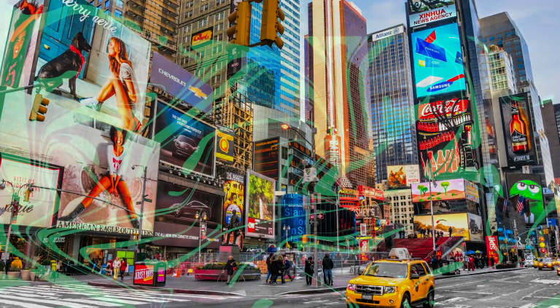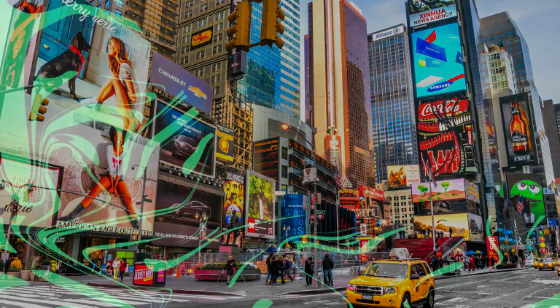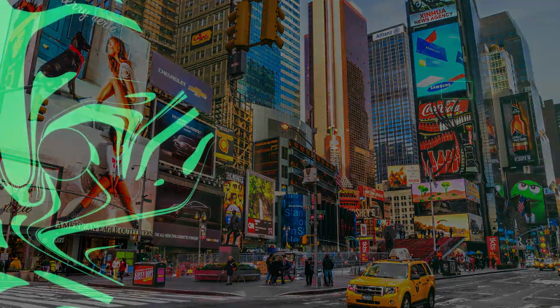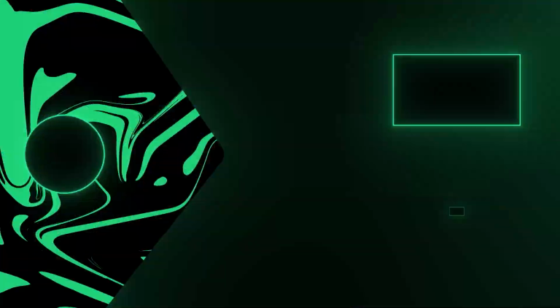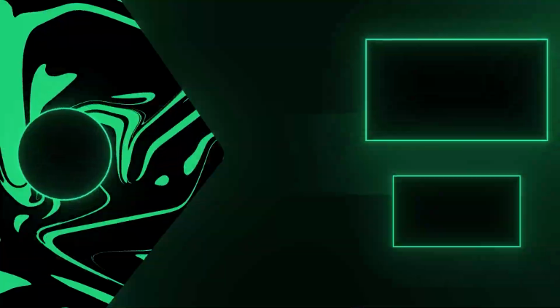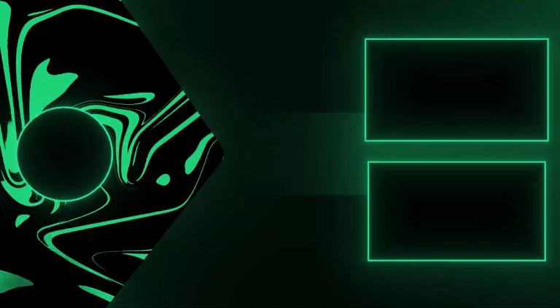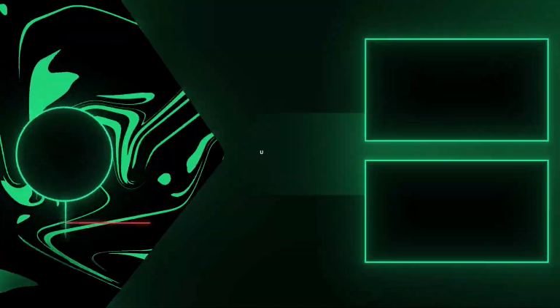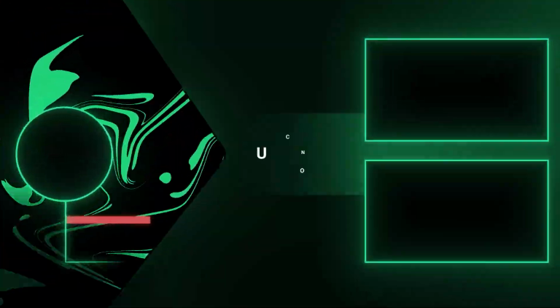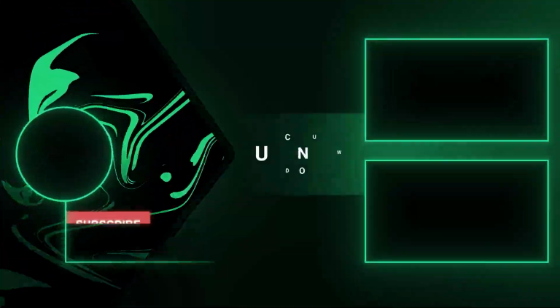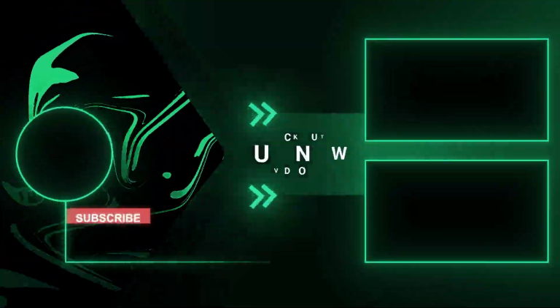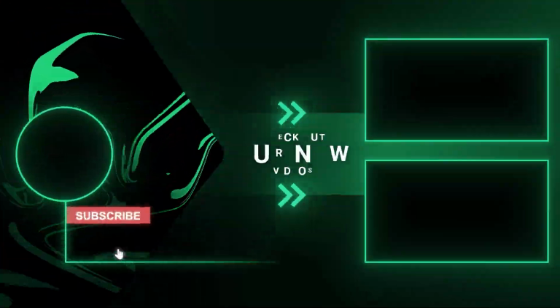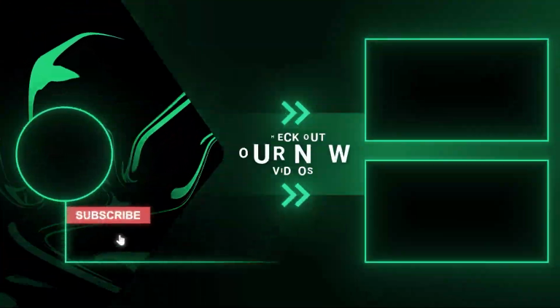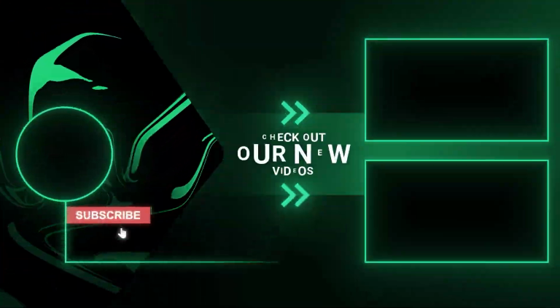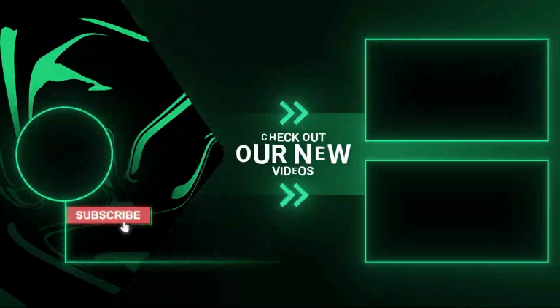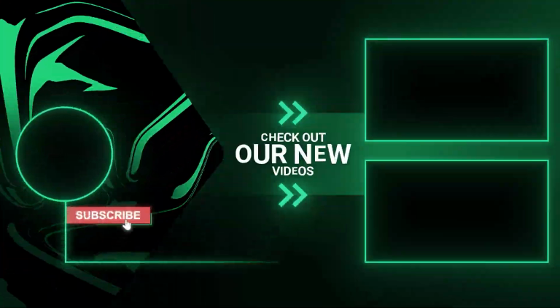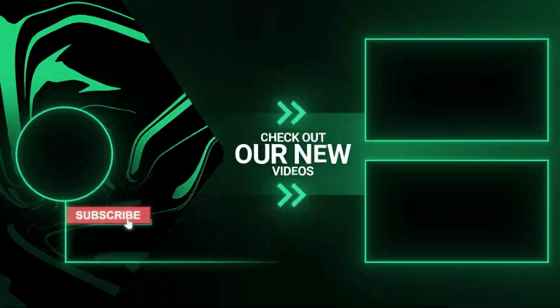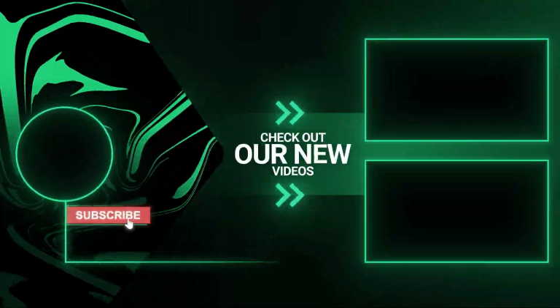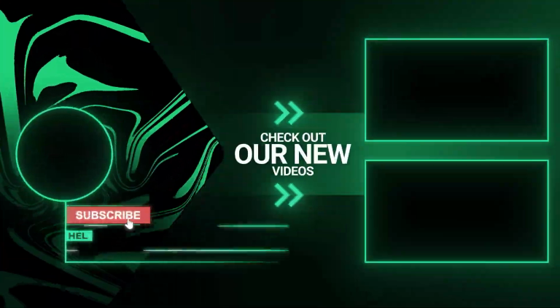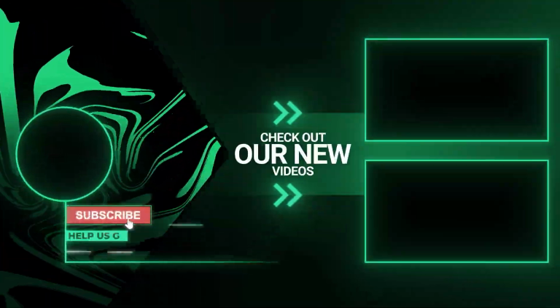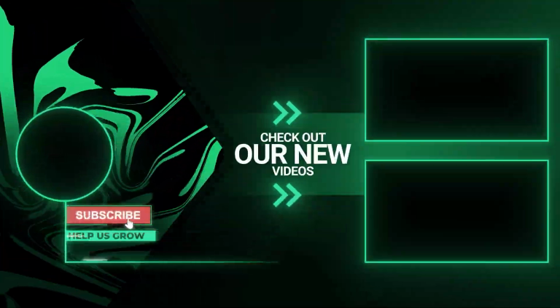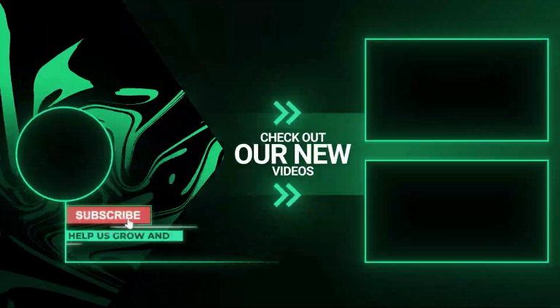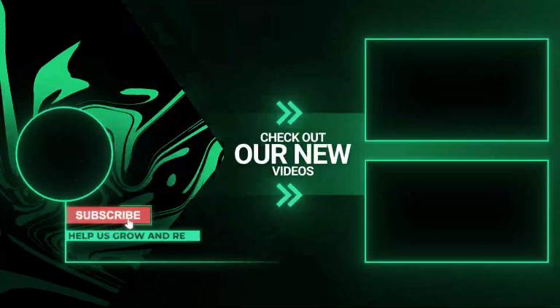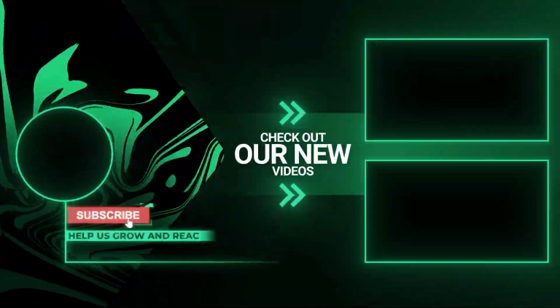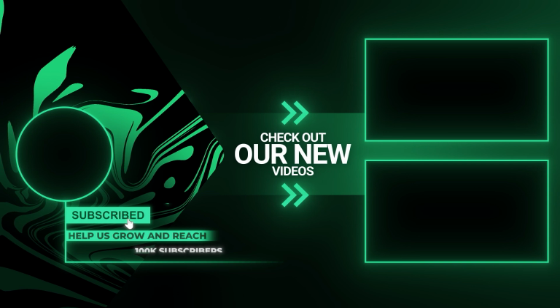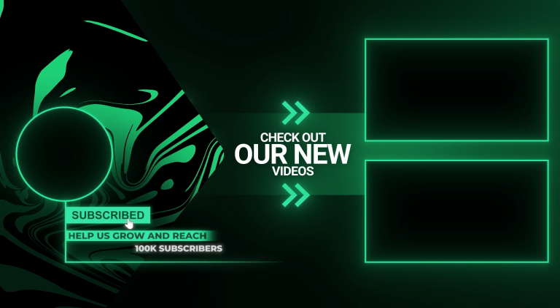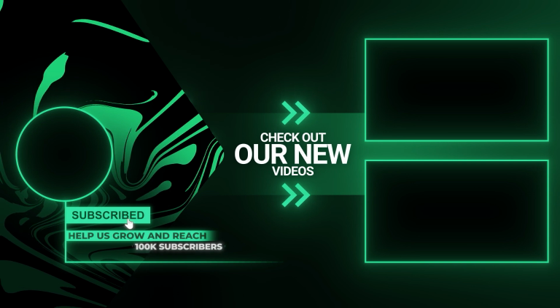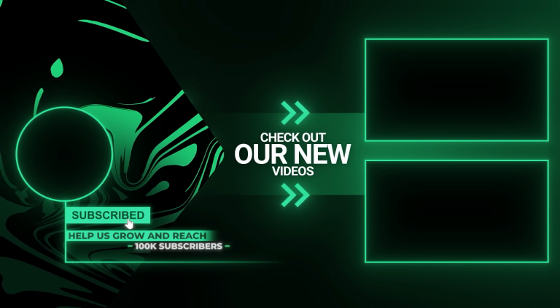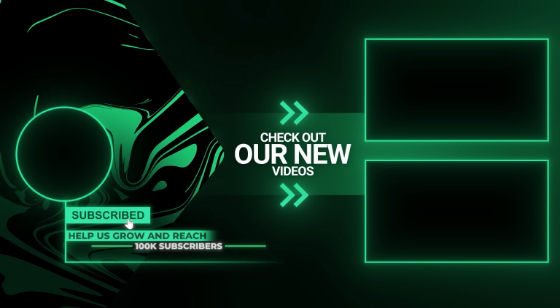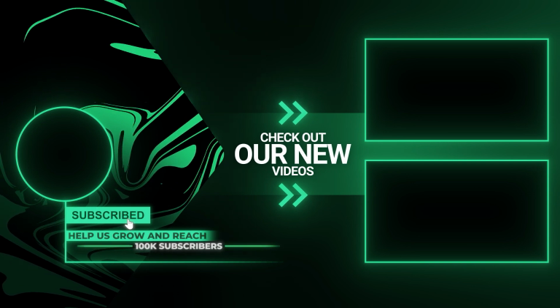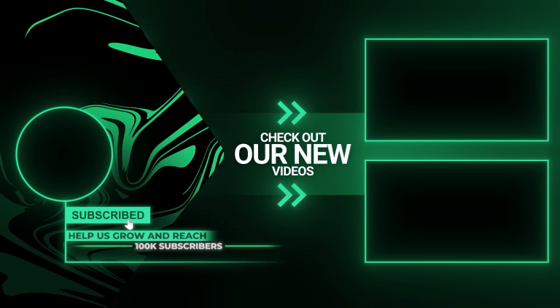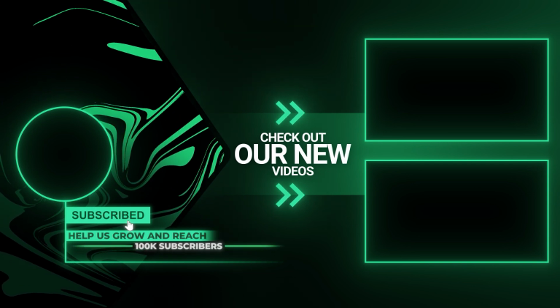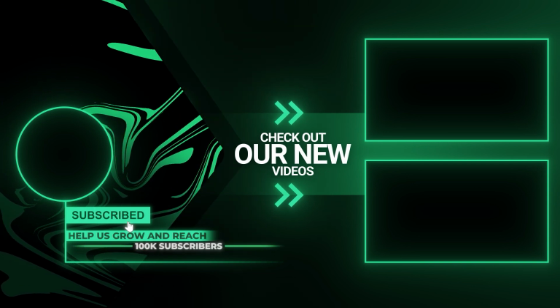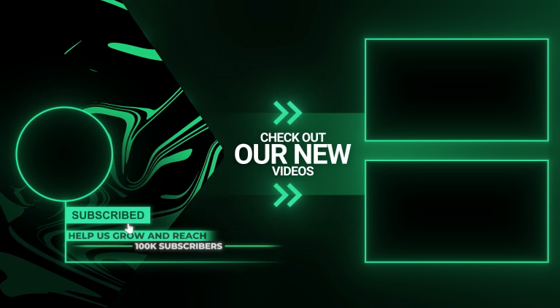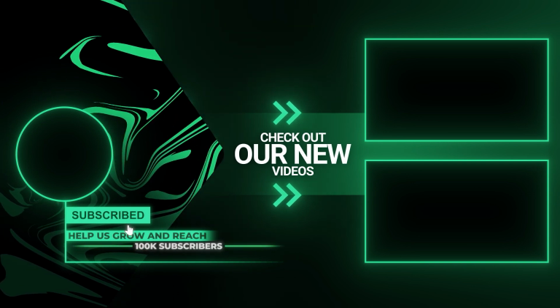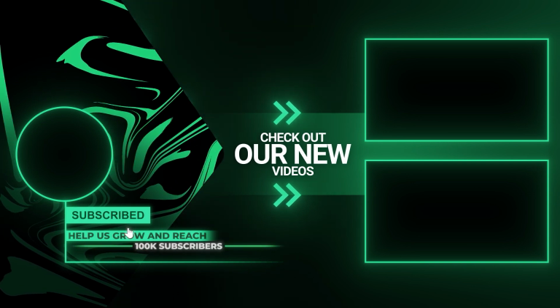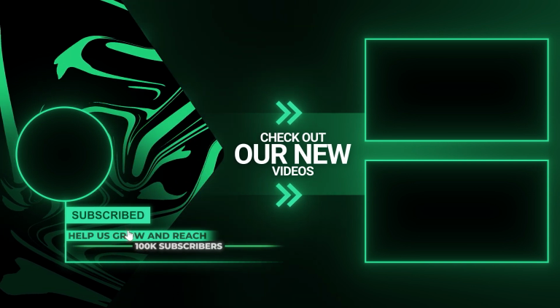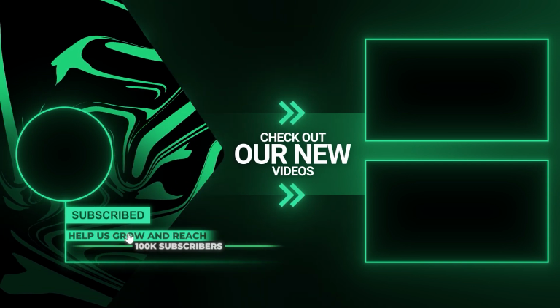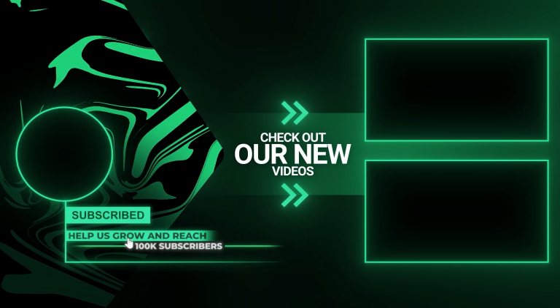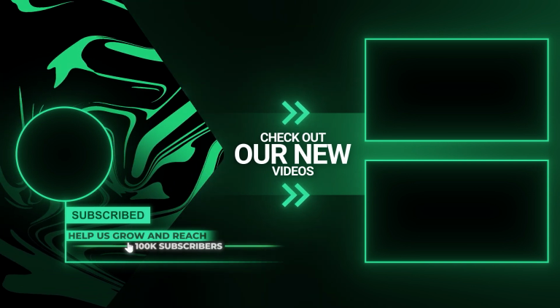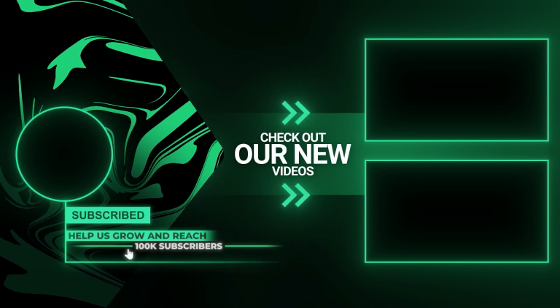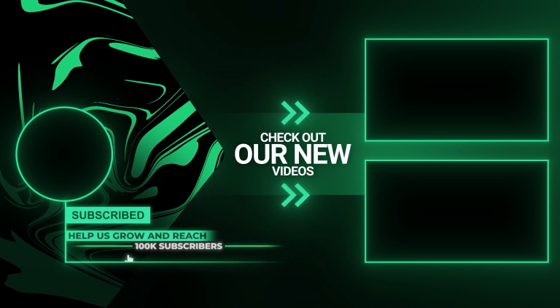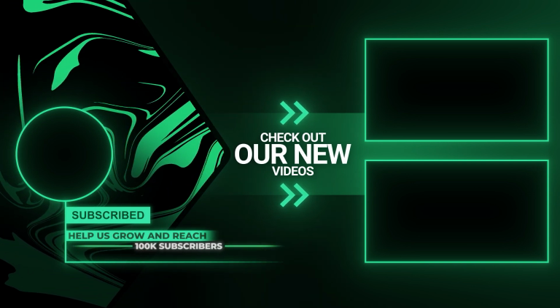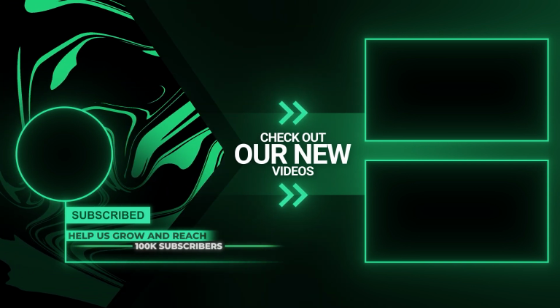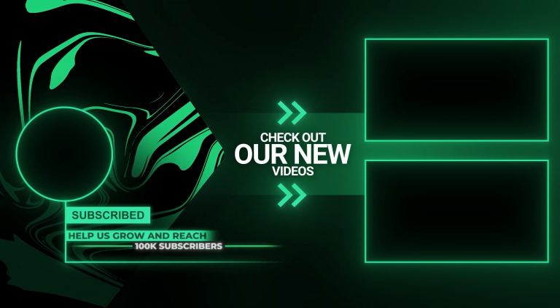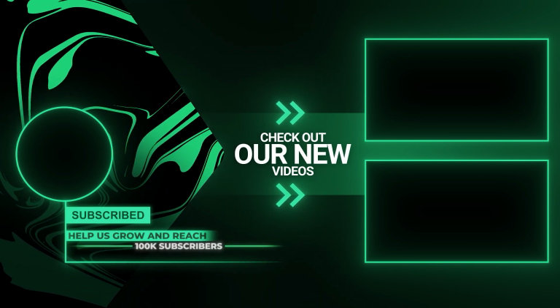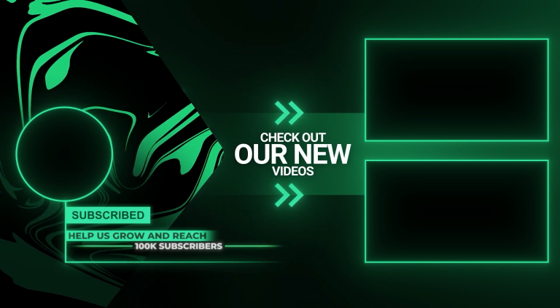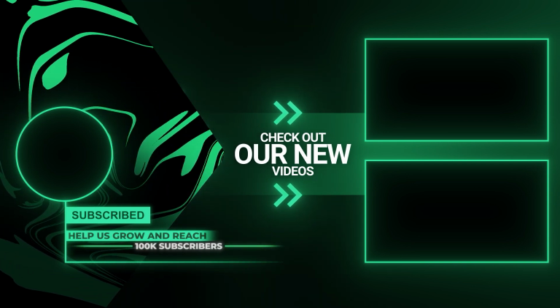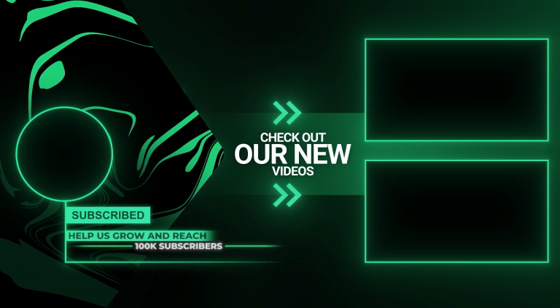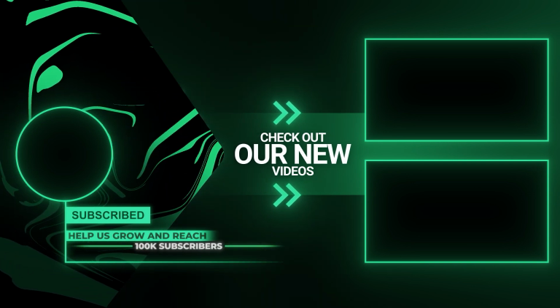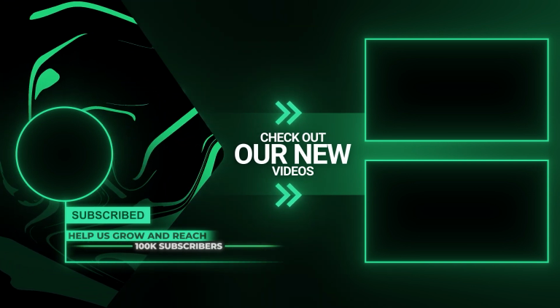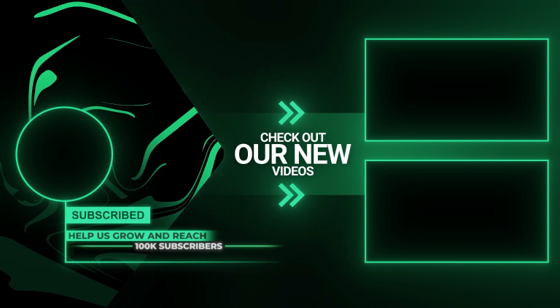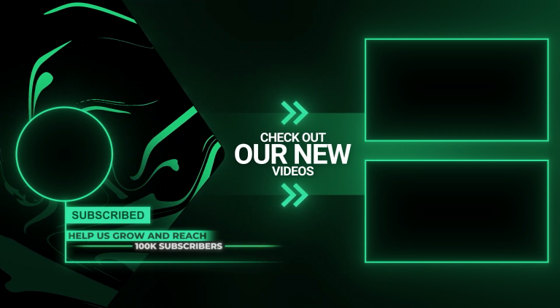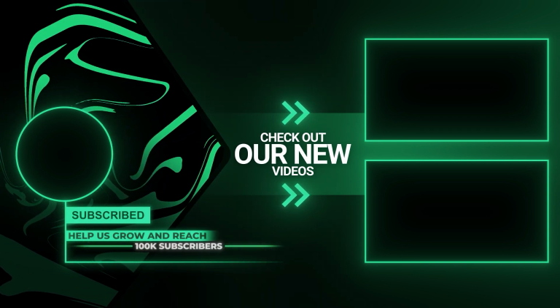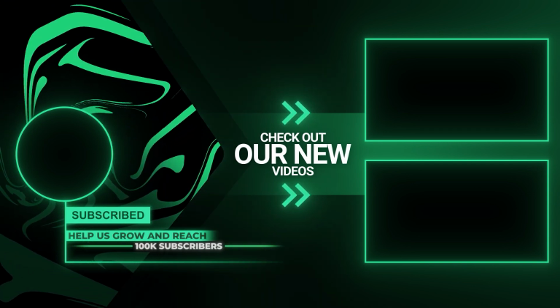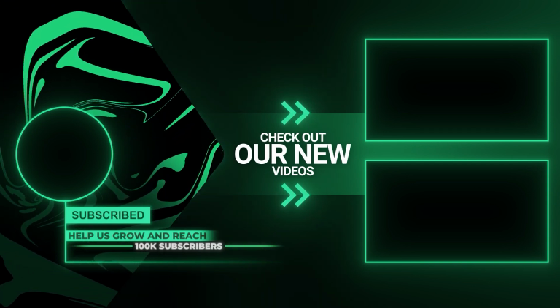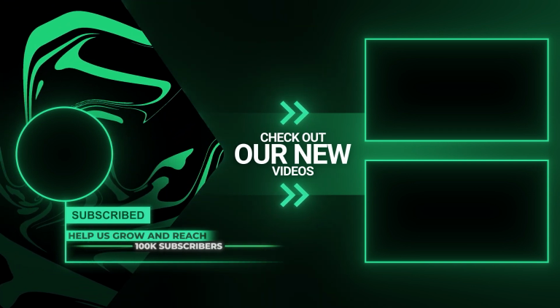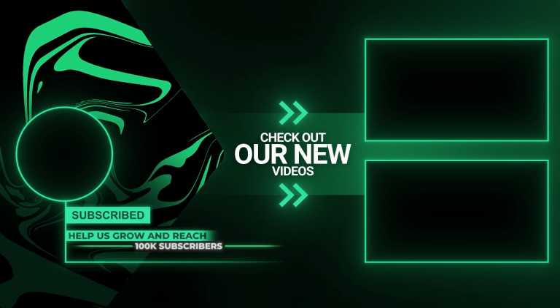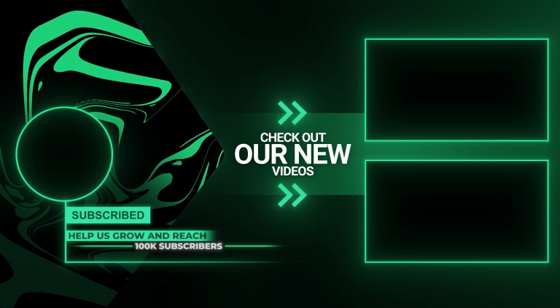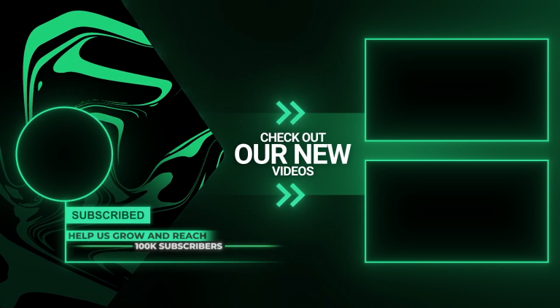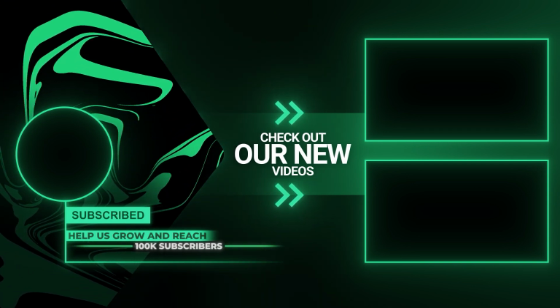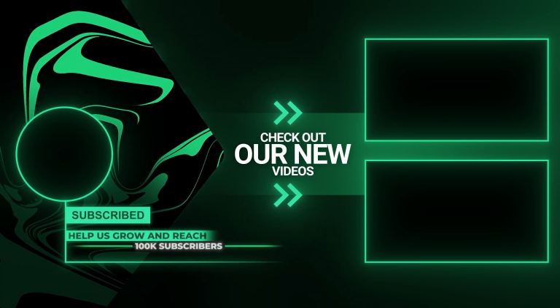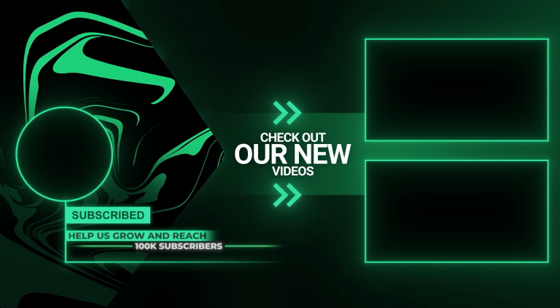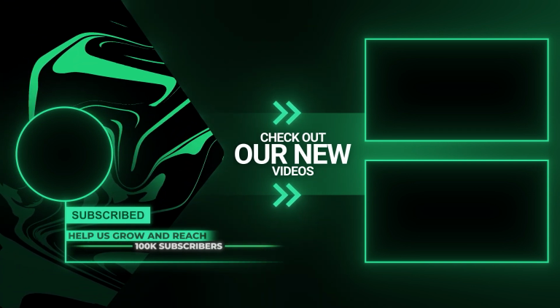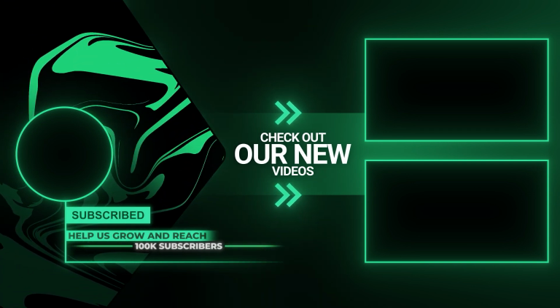For further updates and other cybersecurity news, make sure to subscribe to our channel and like the video if you enjoyed it.